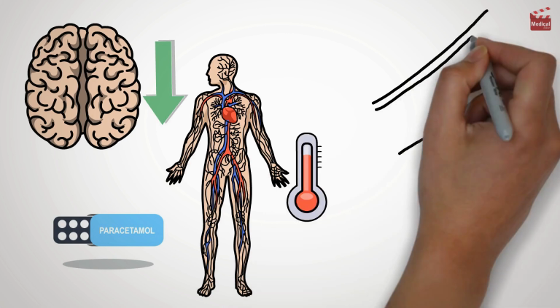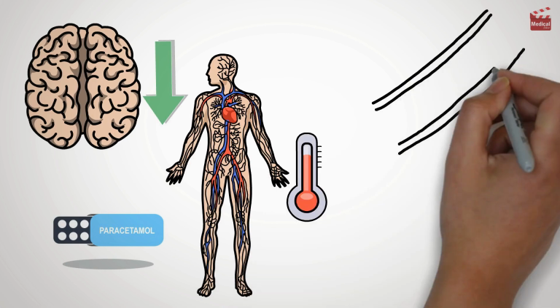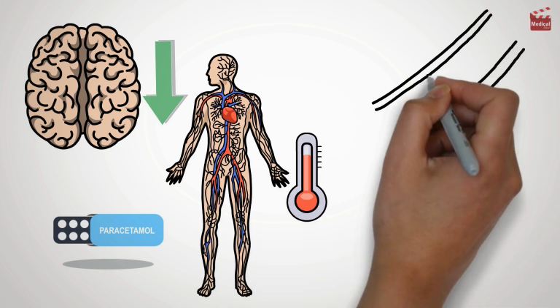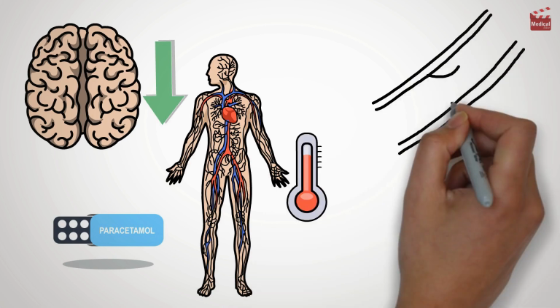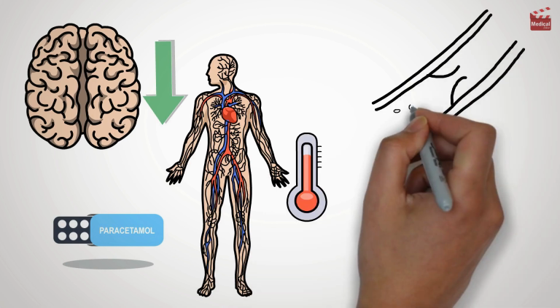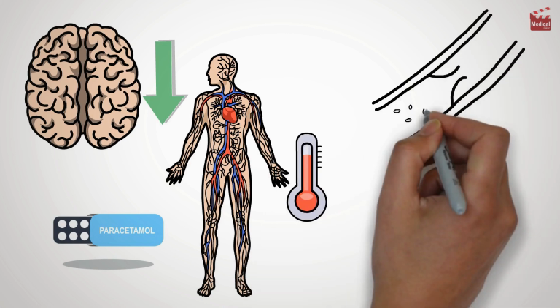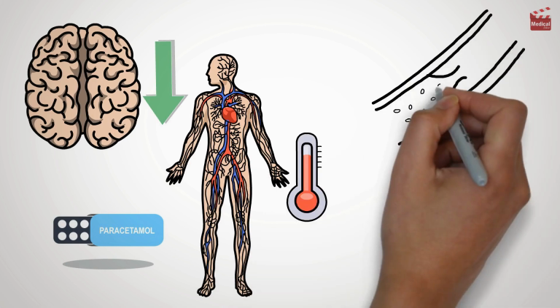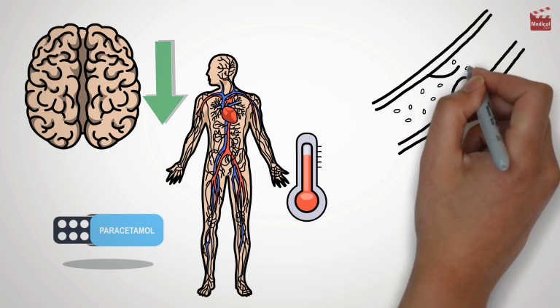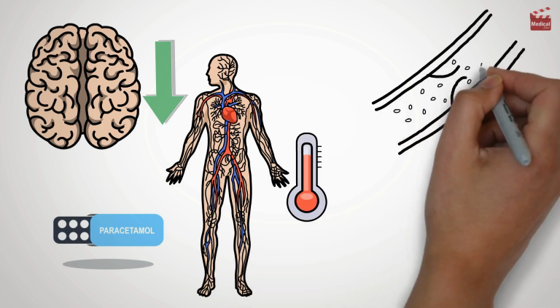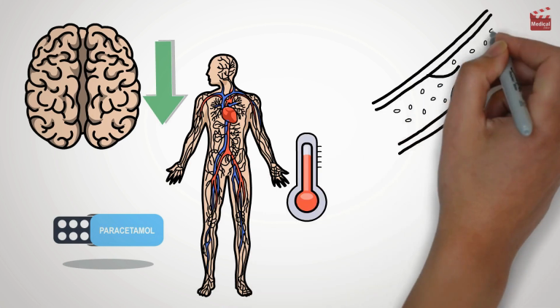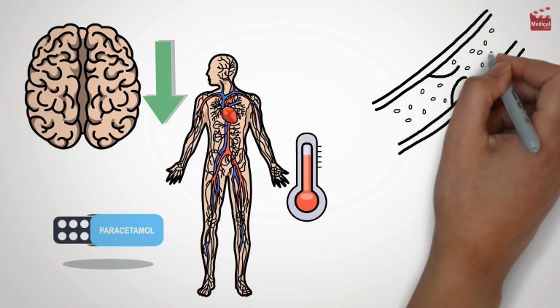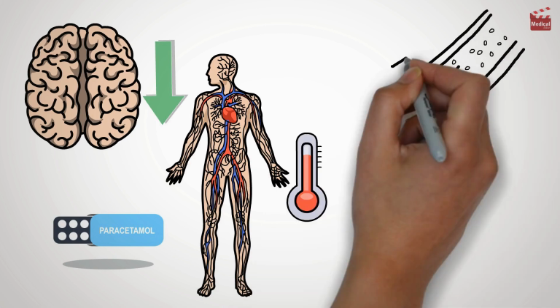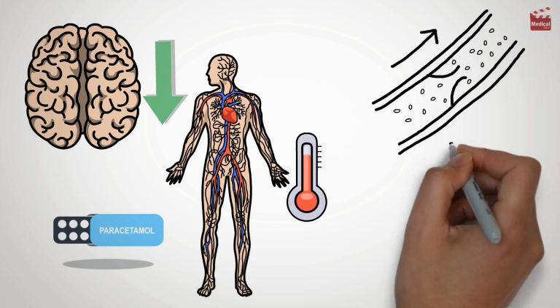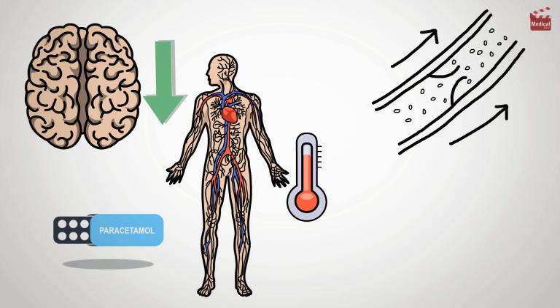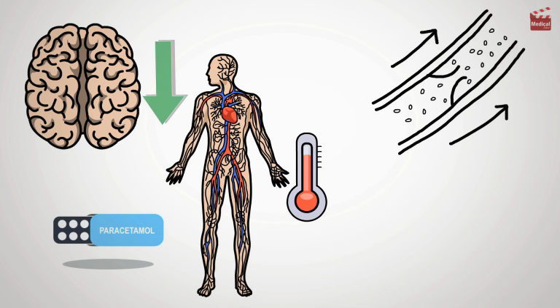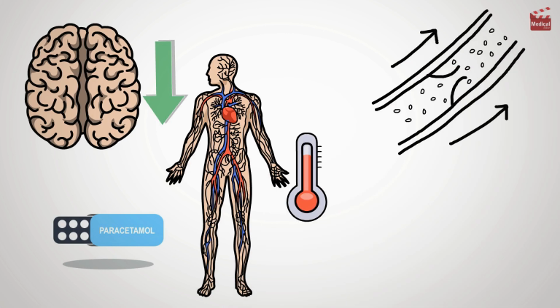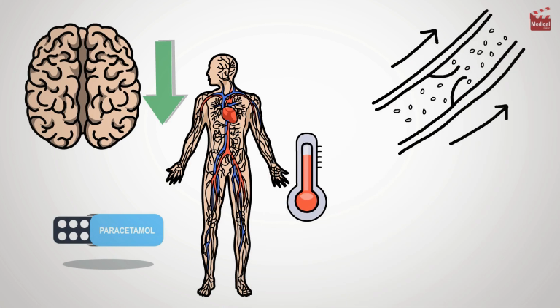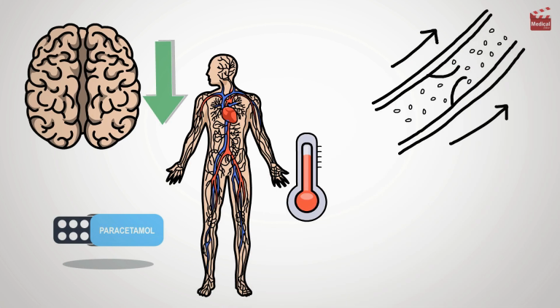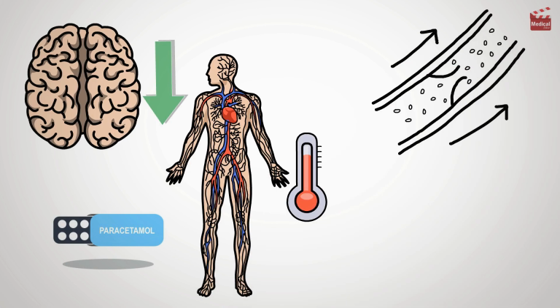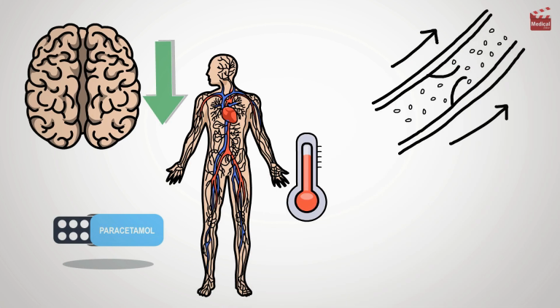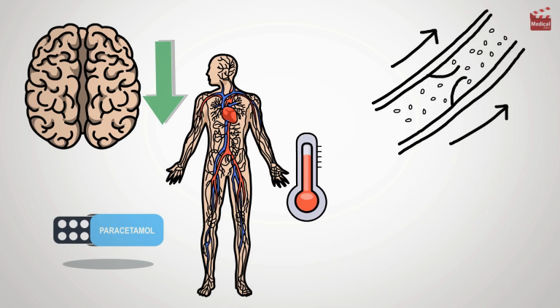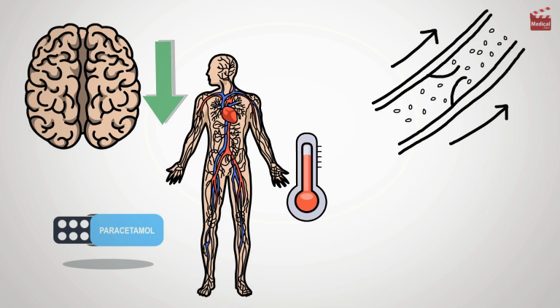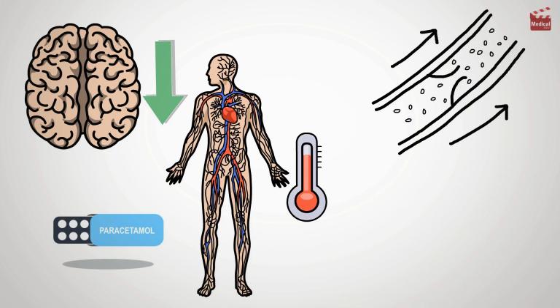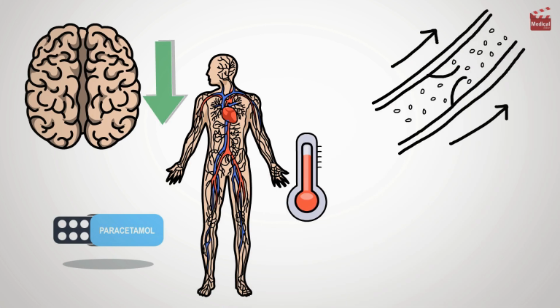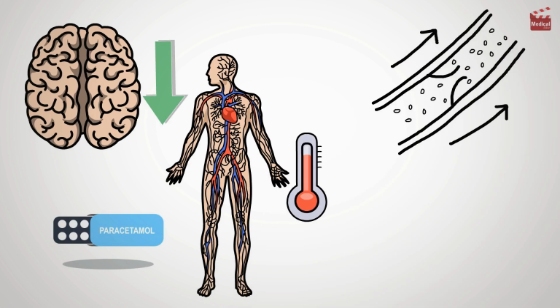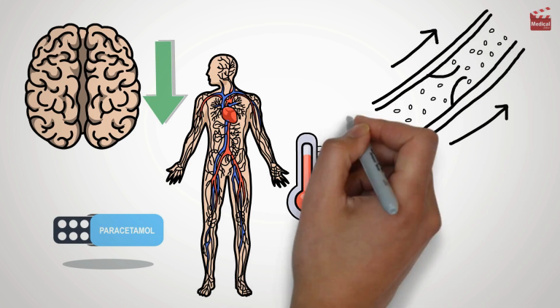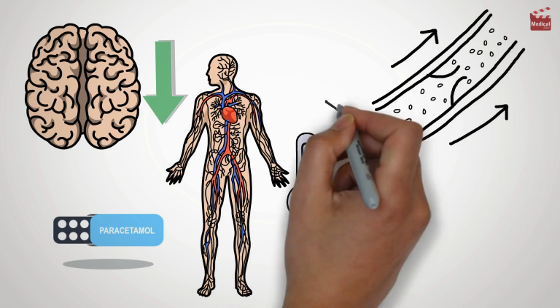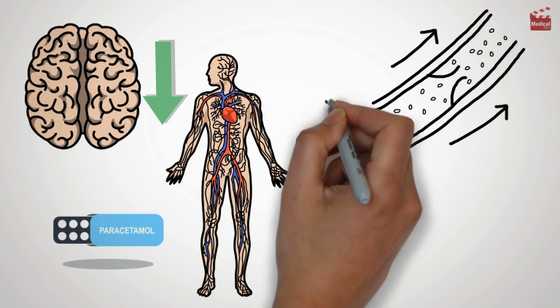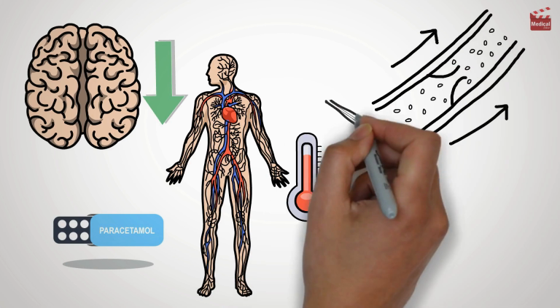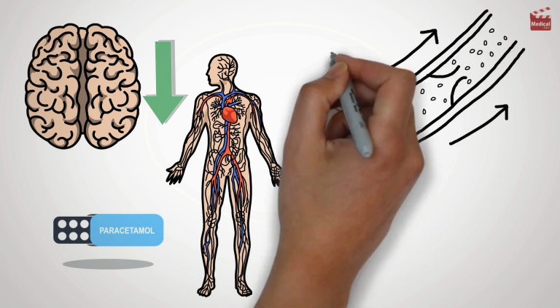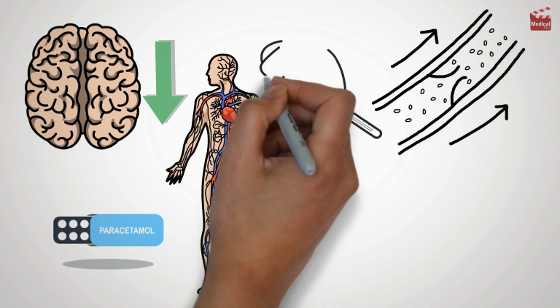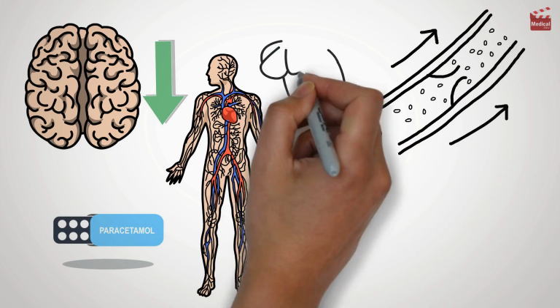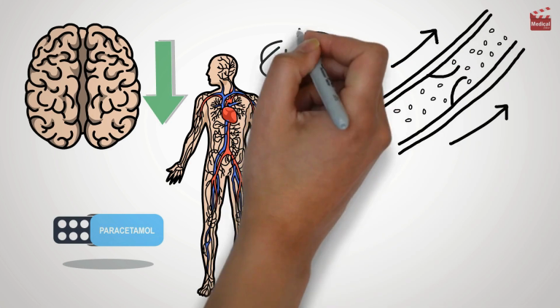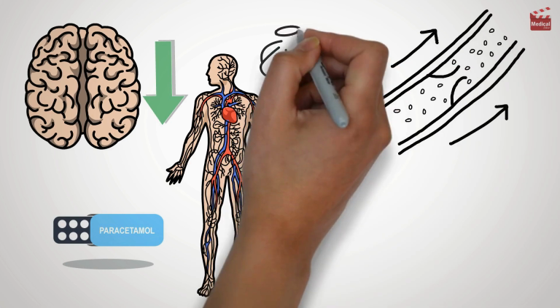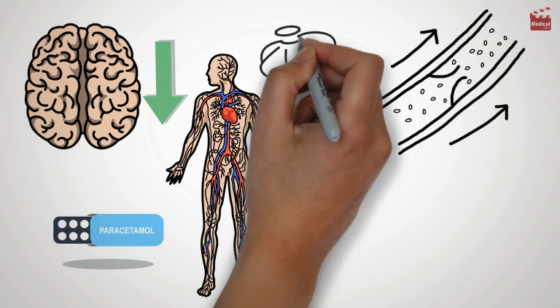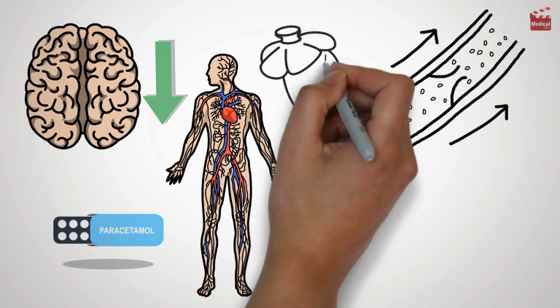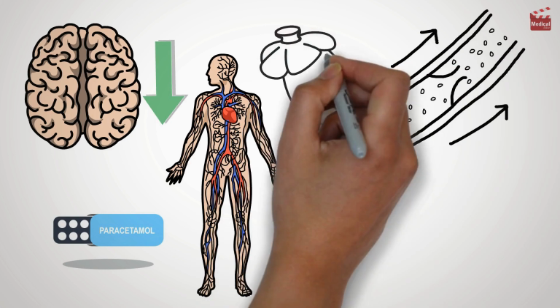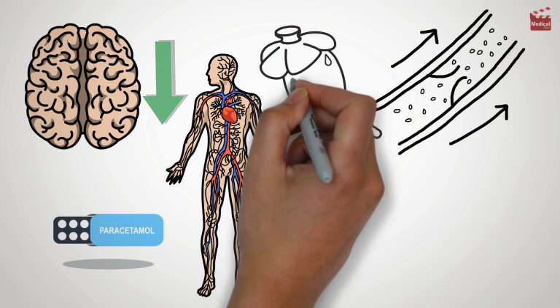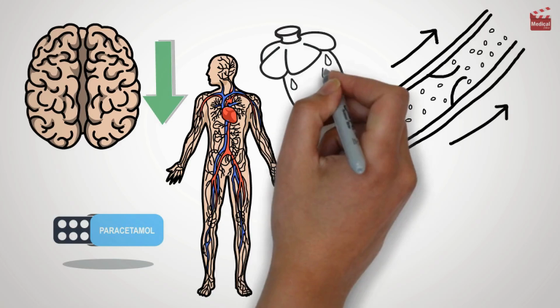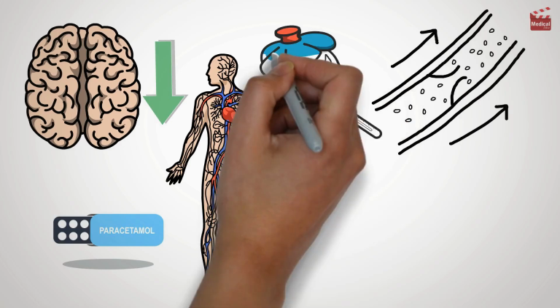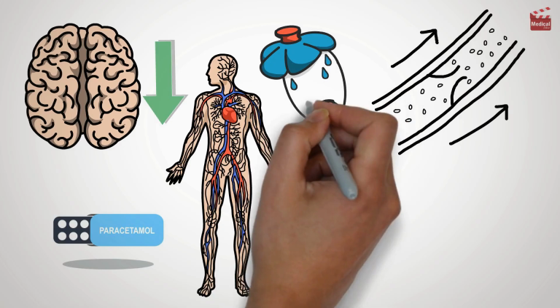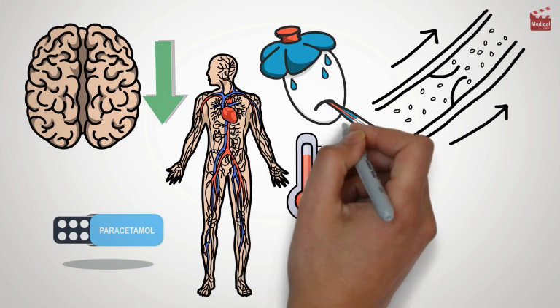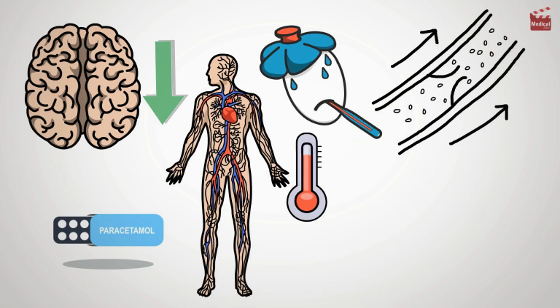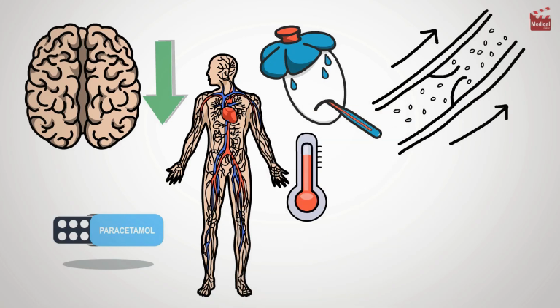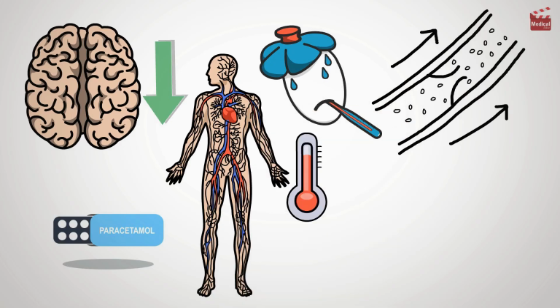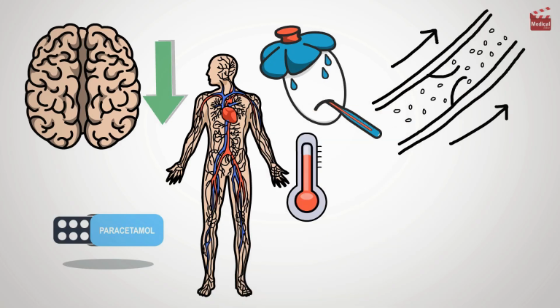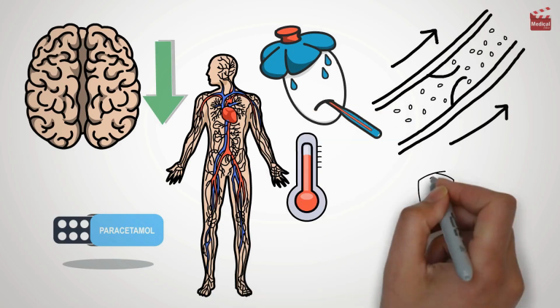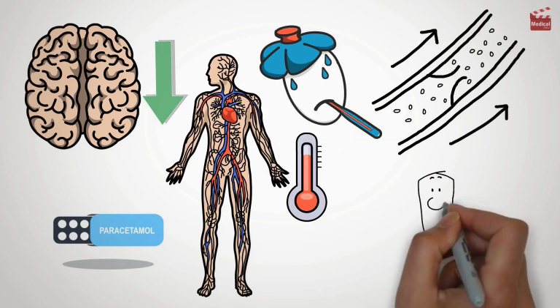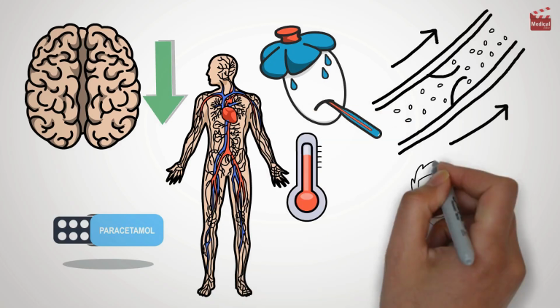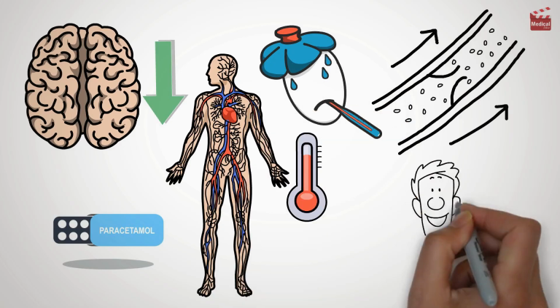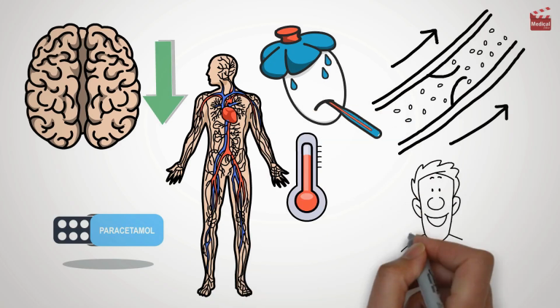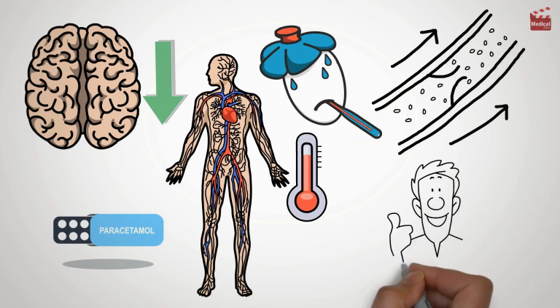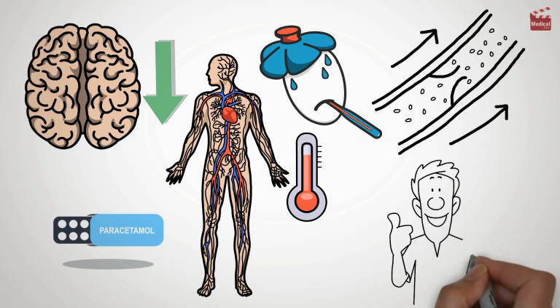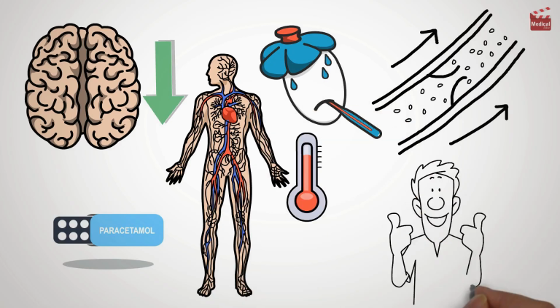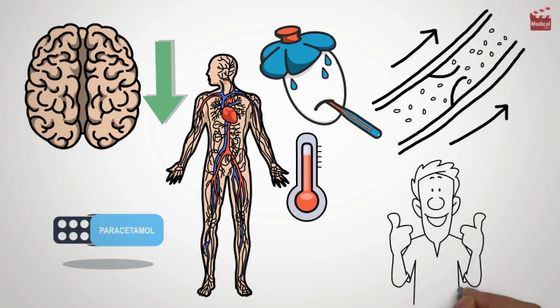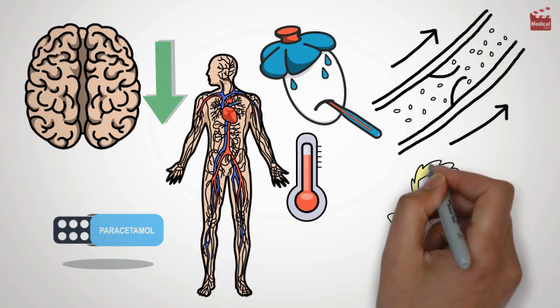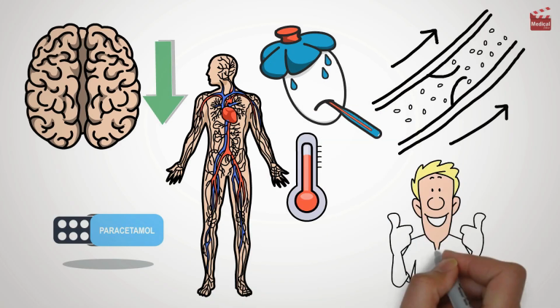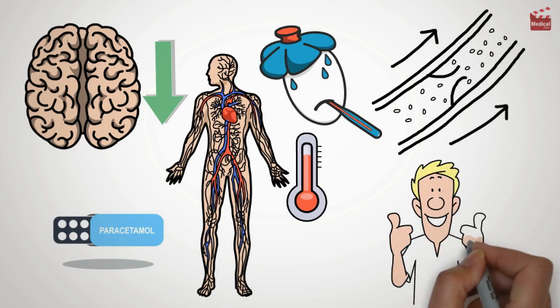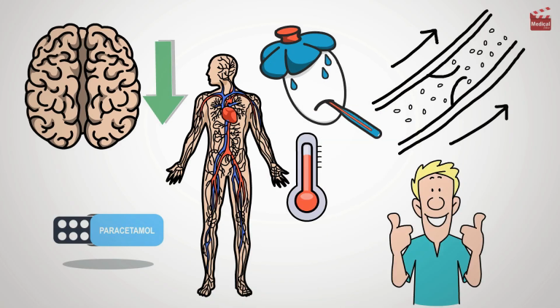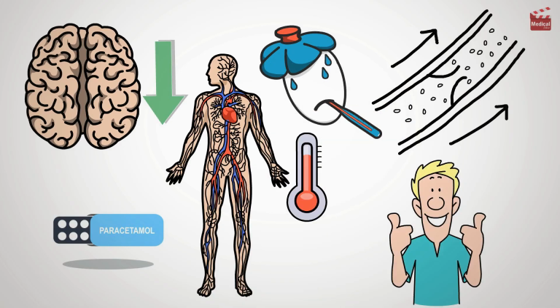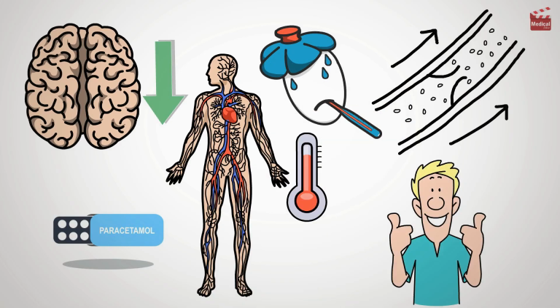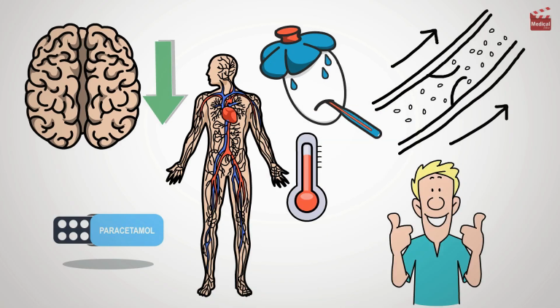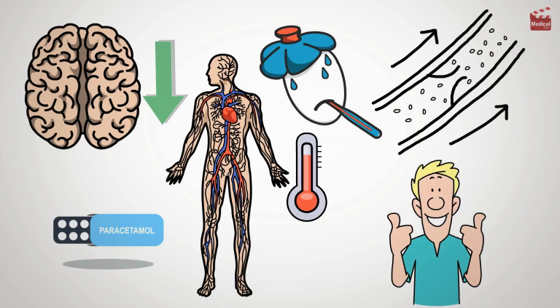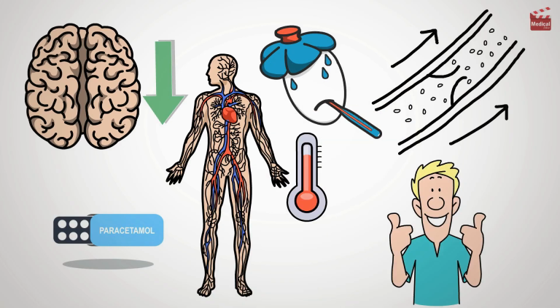As a result, your blood vessels widen, sweating increases, and heat is released, helping your fever come down.